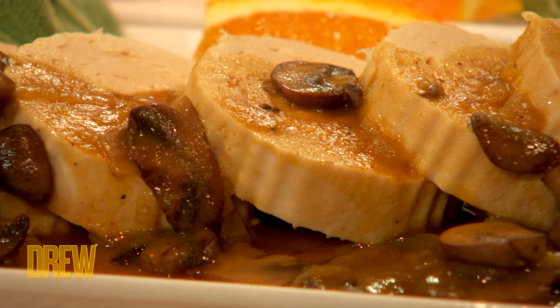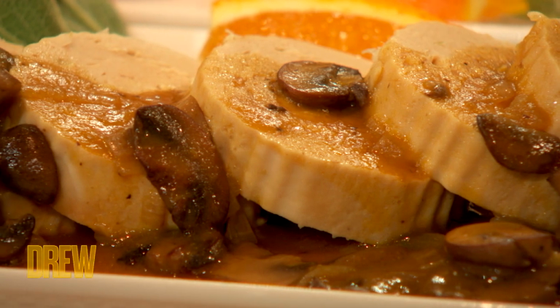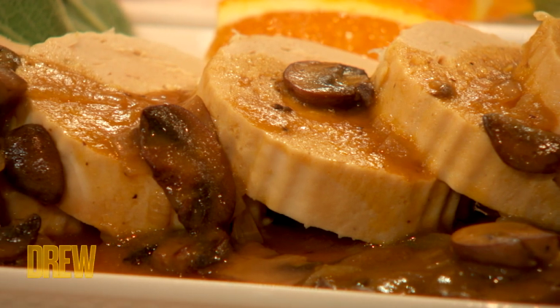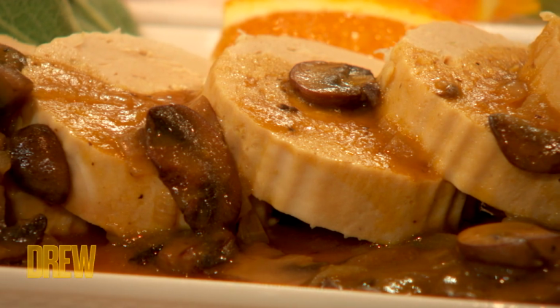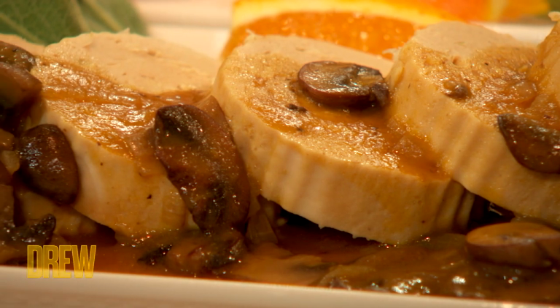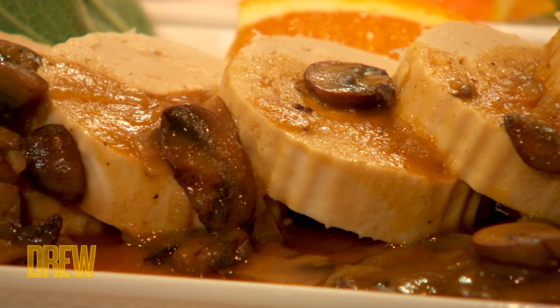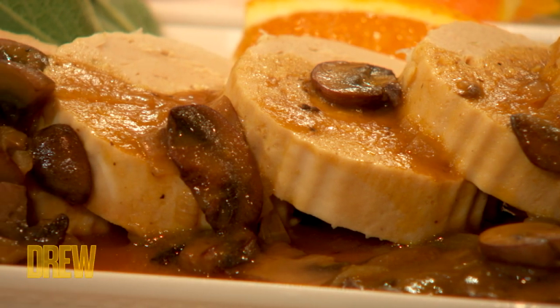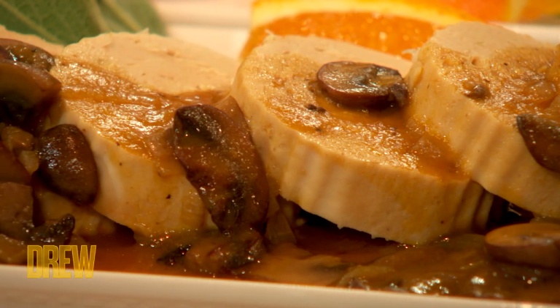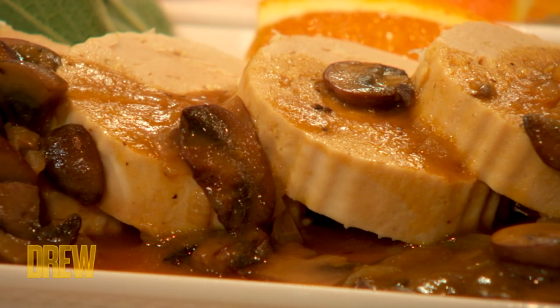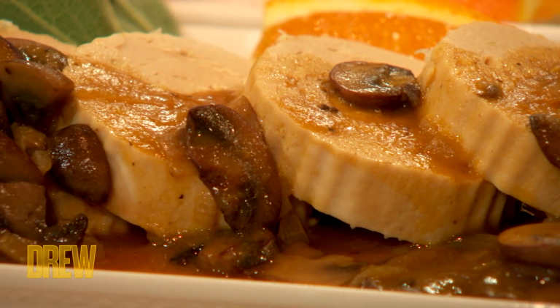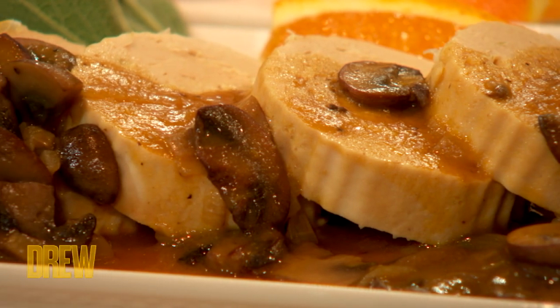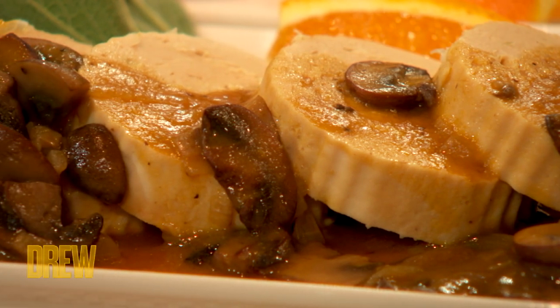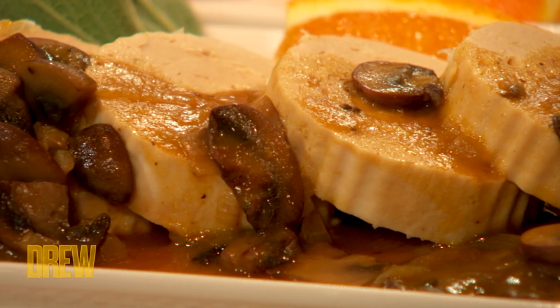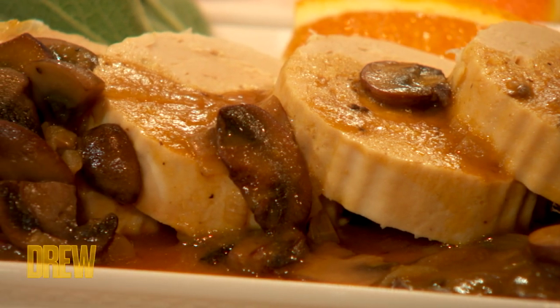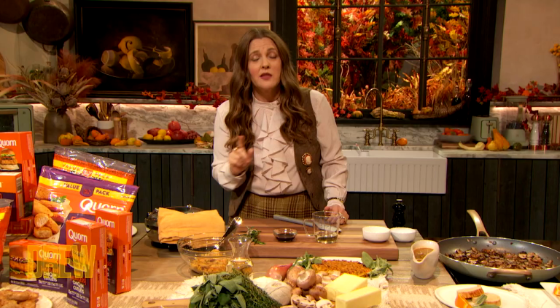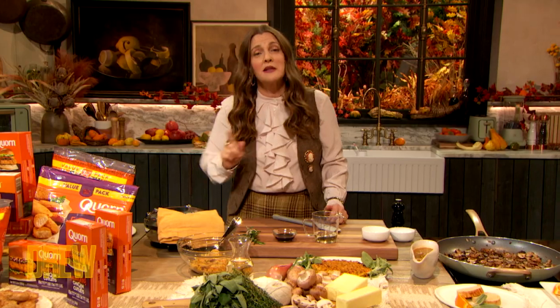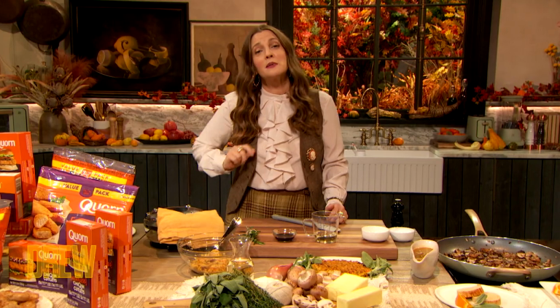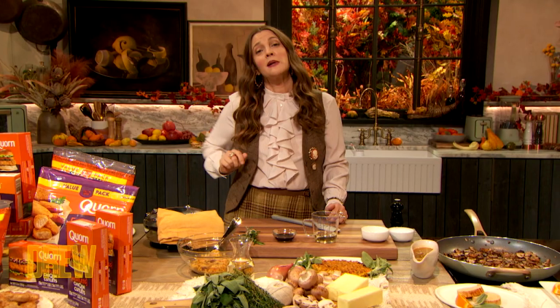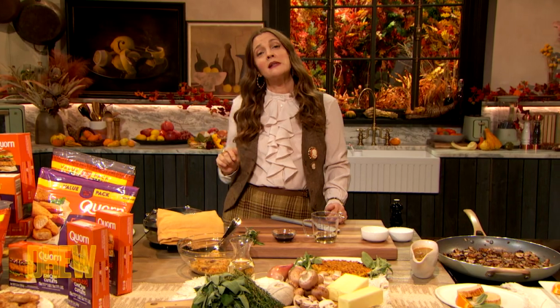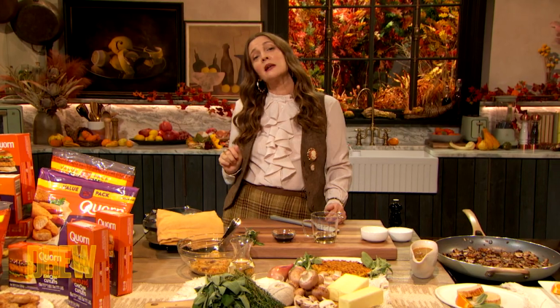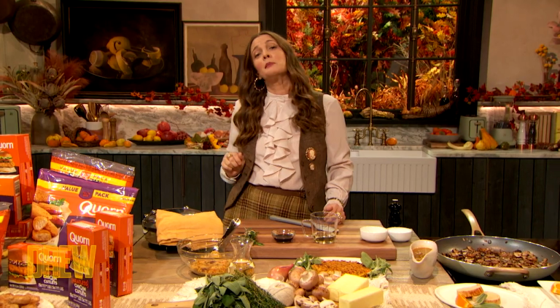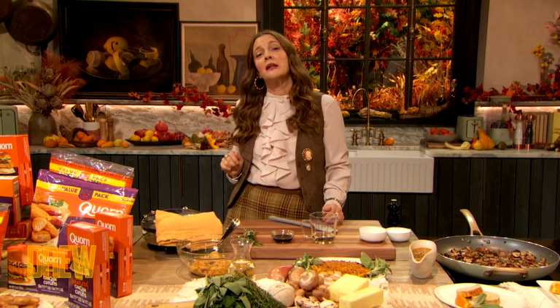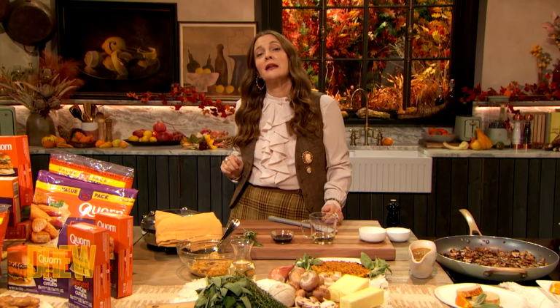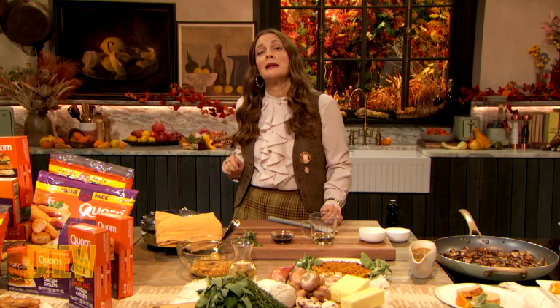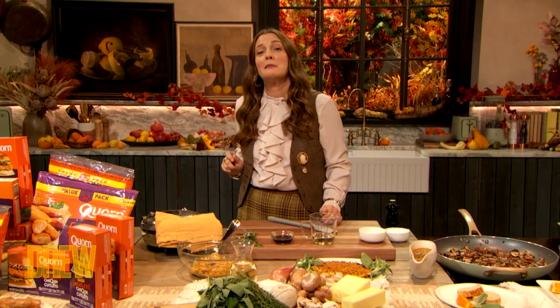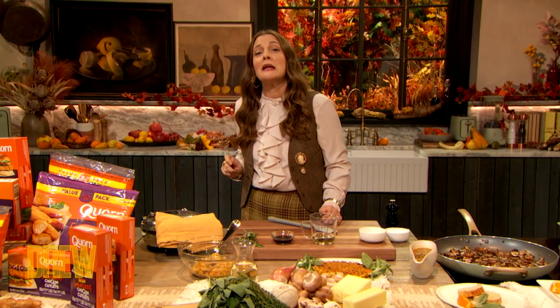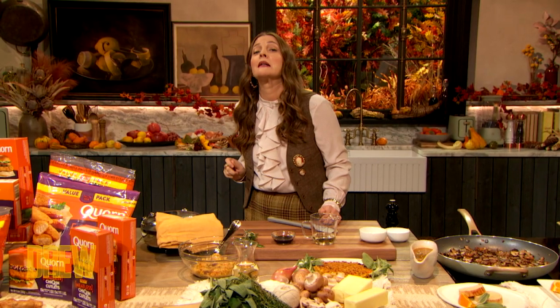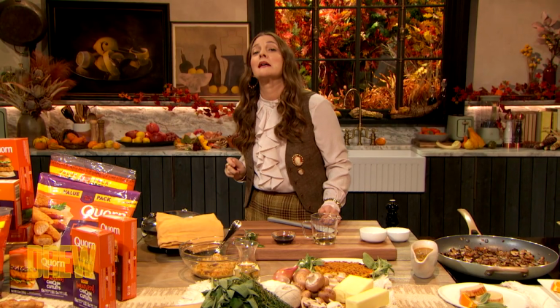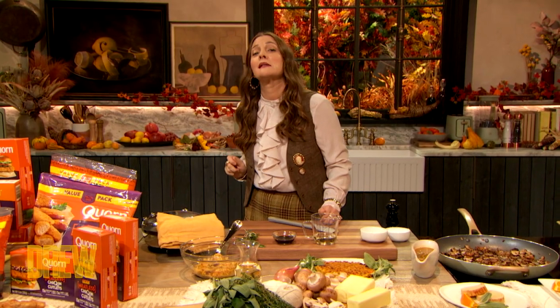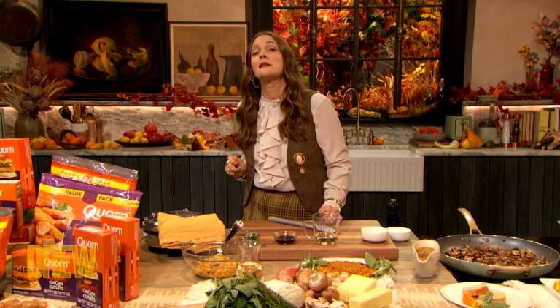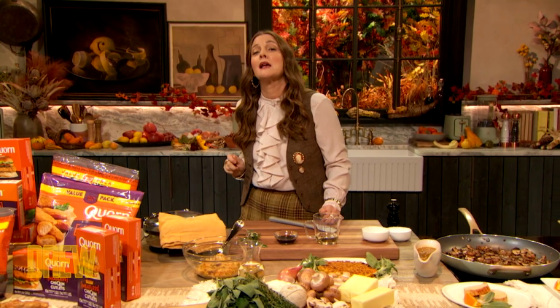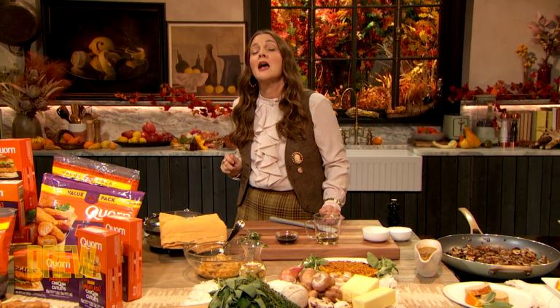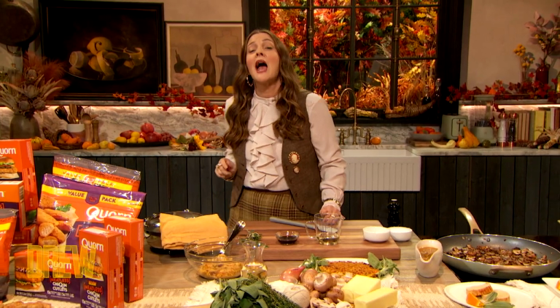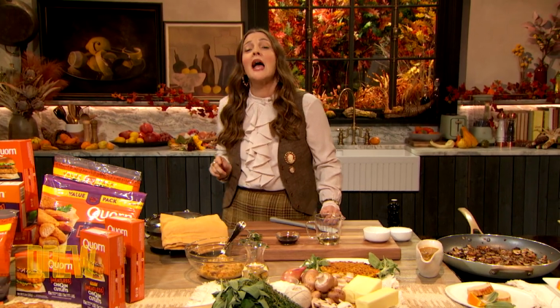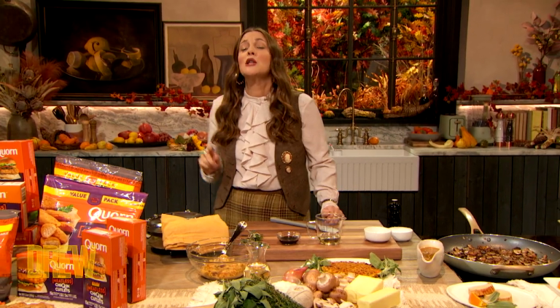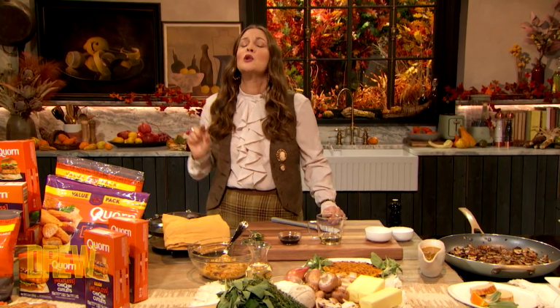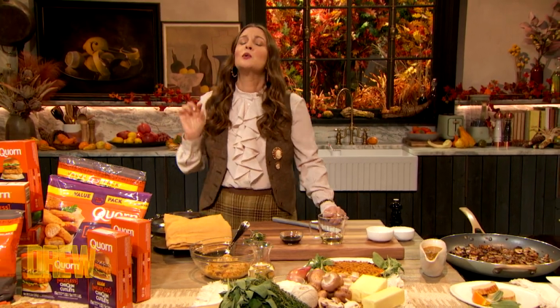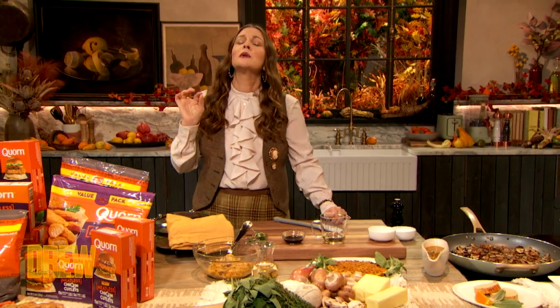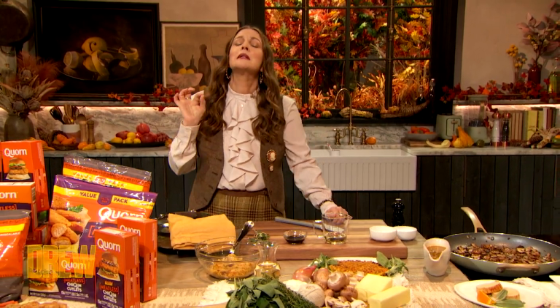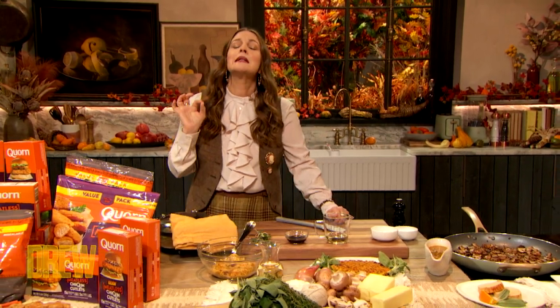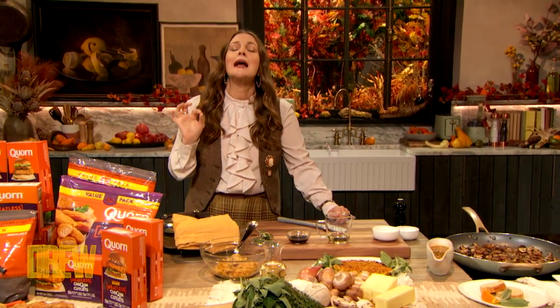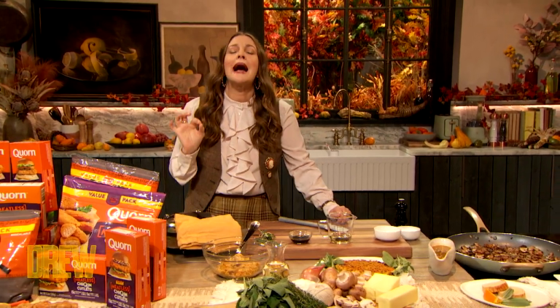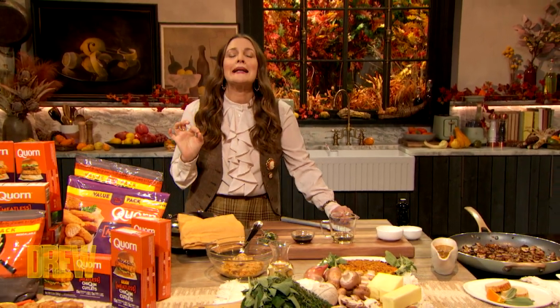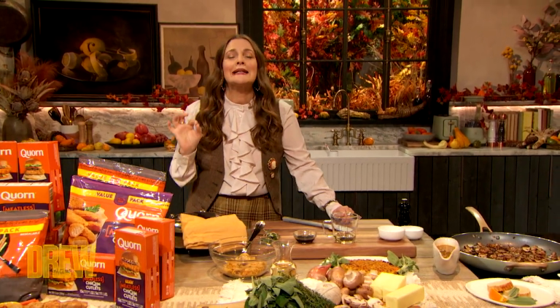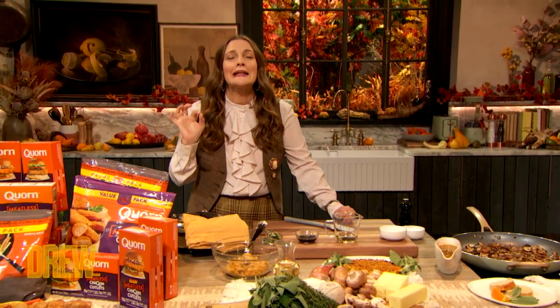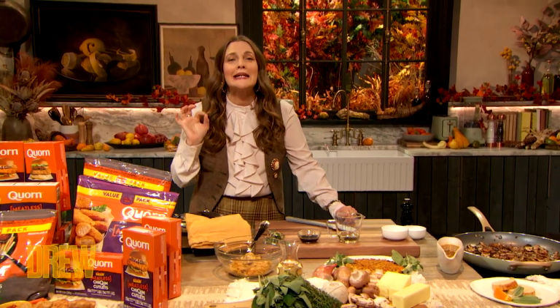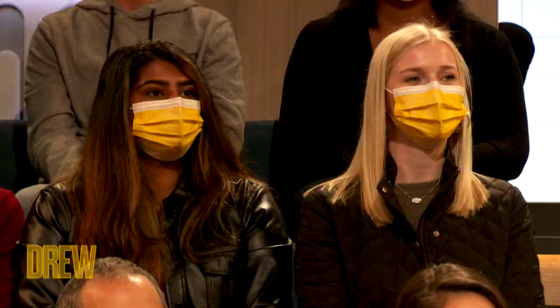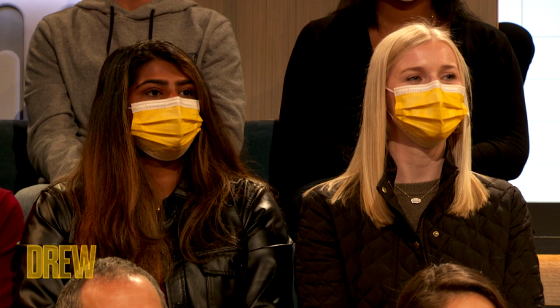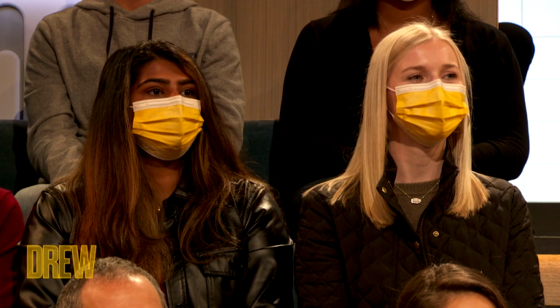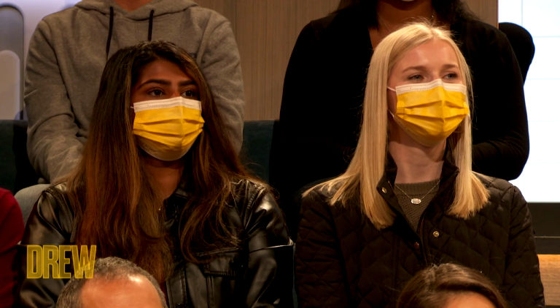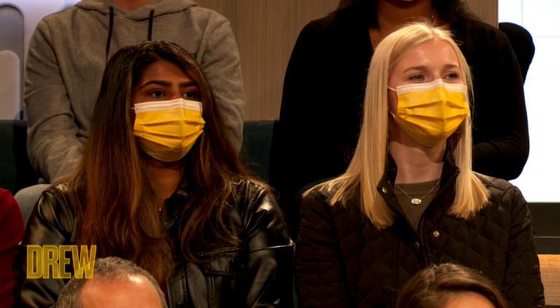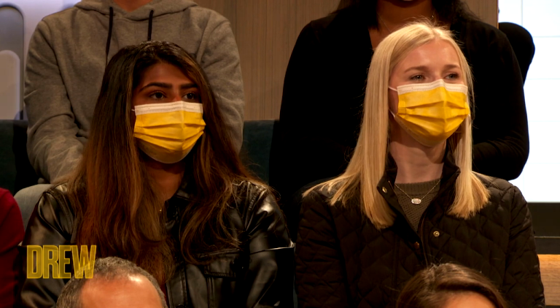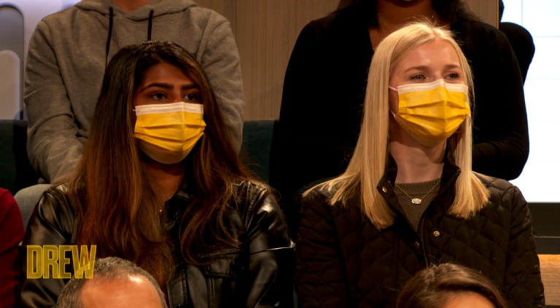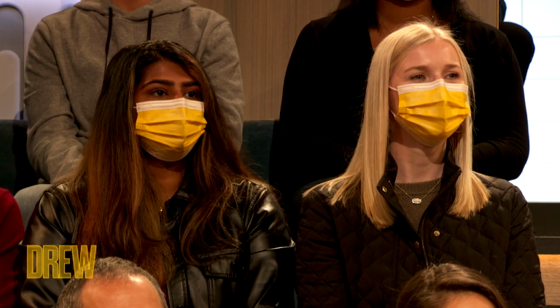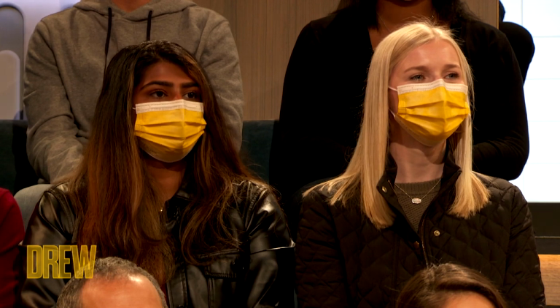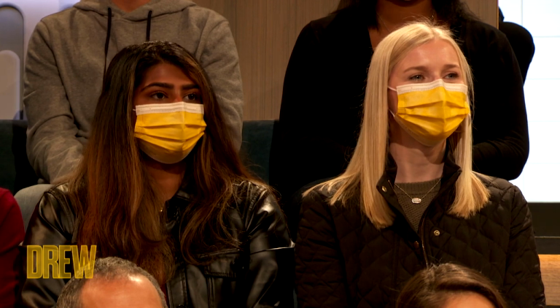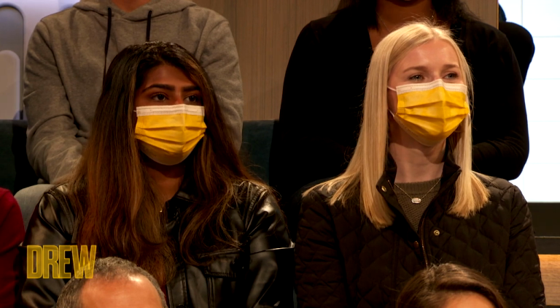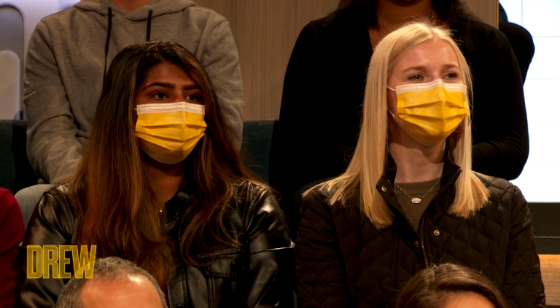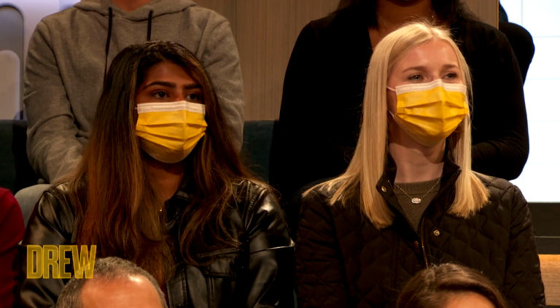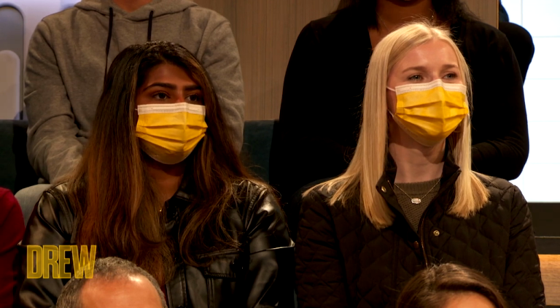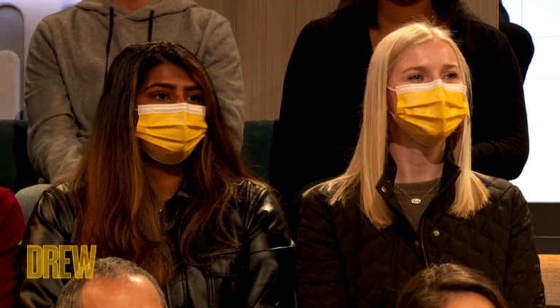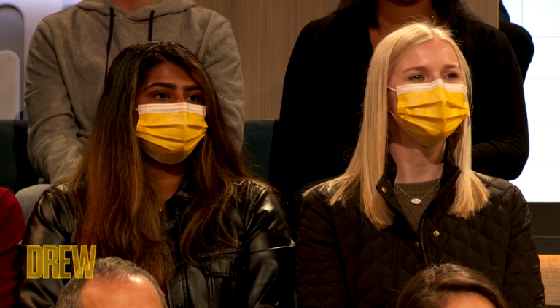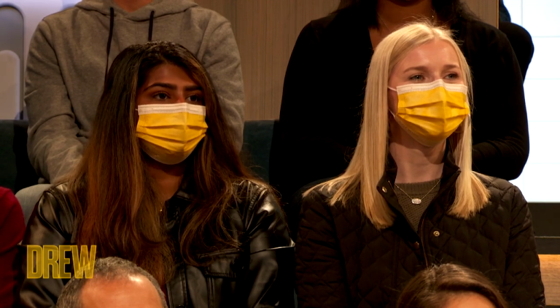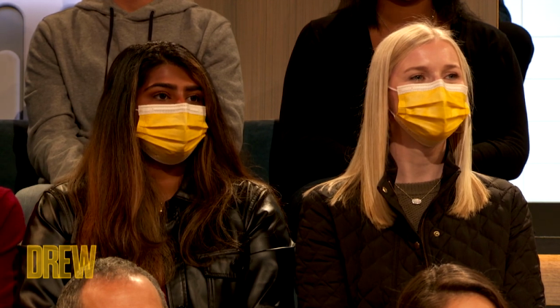But I have a twist. This one's completely meatless, and you will not even know the difference.